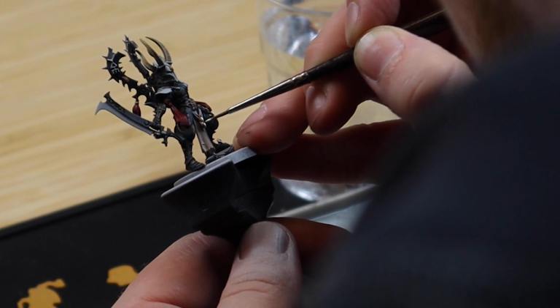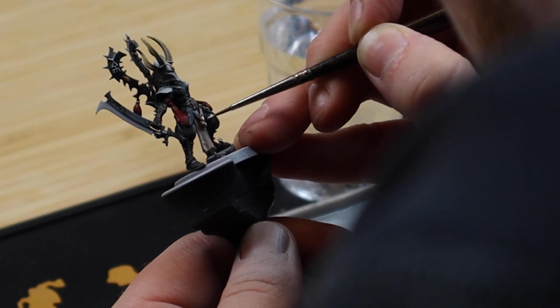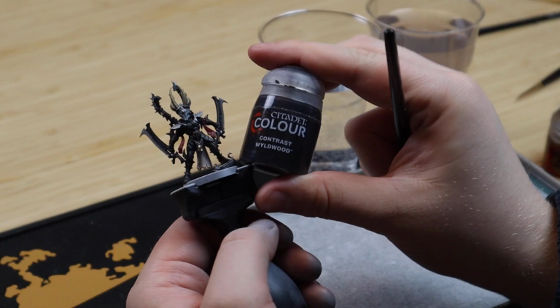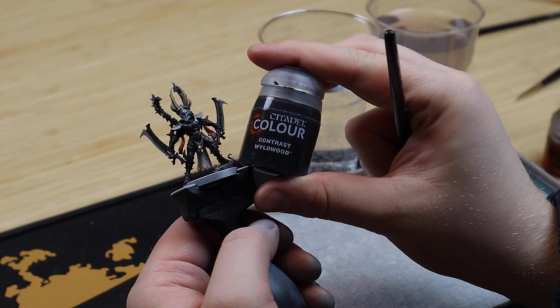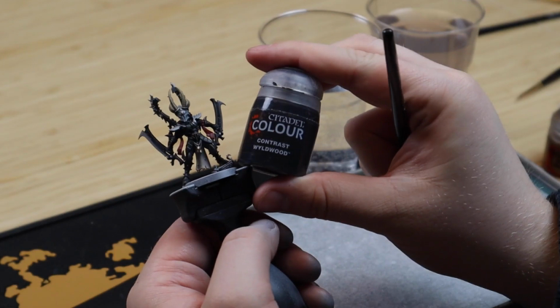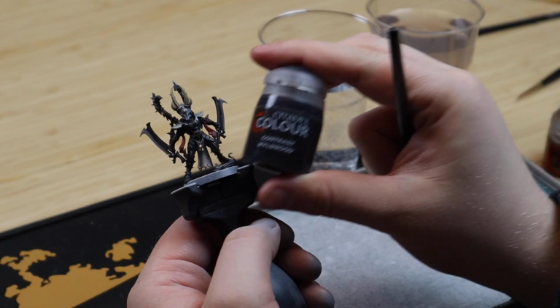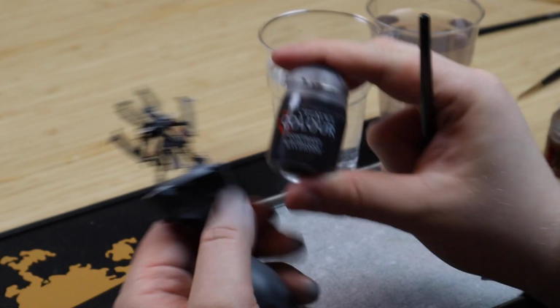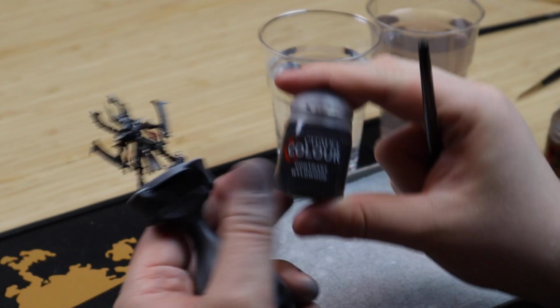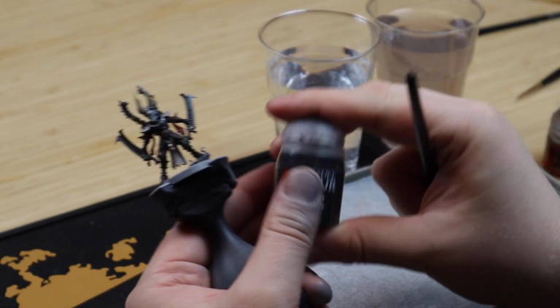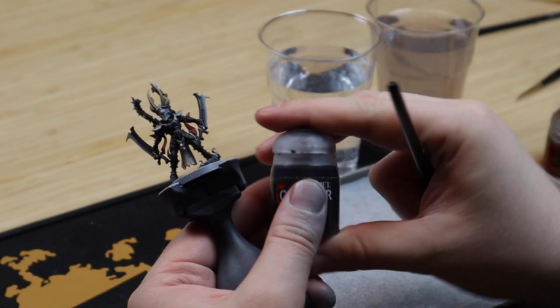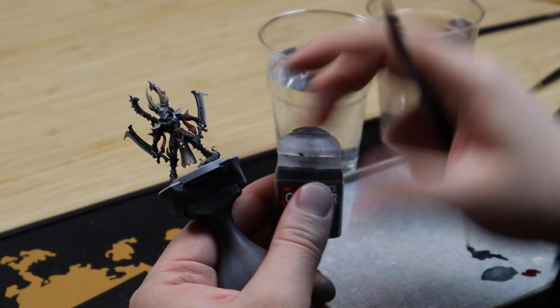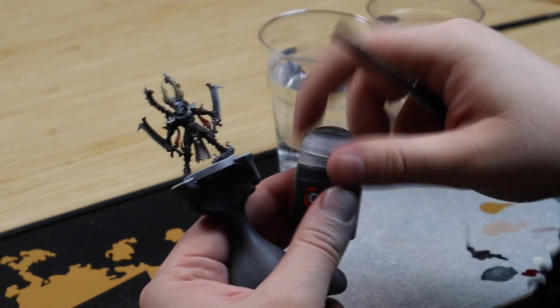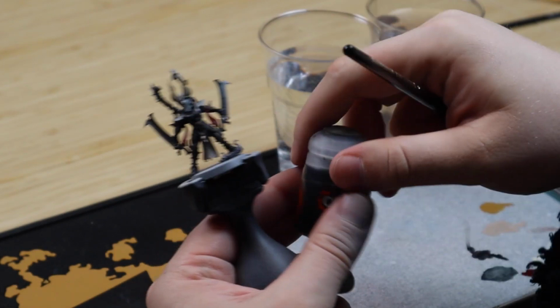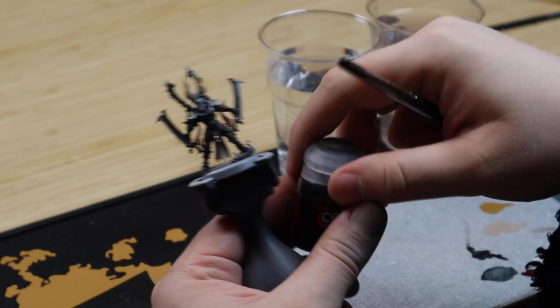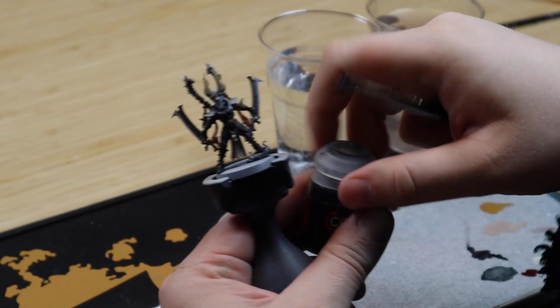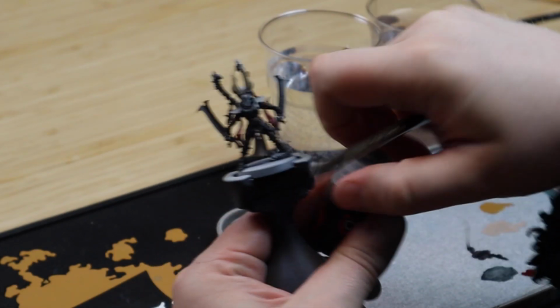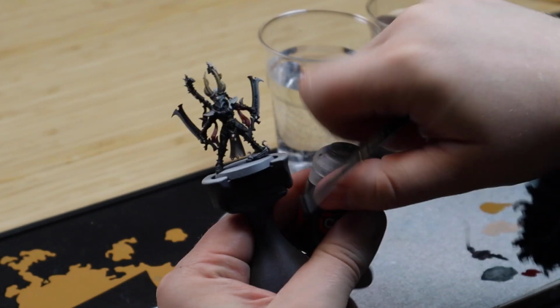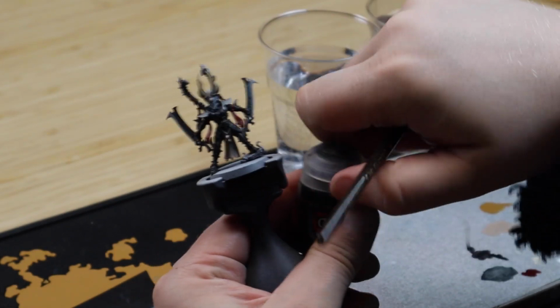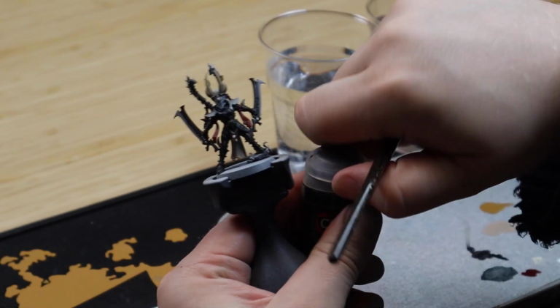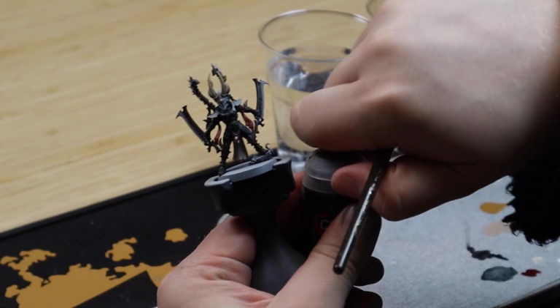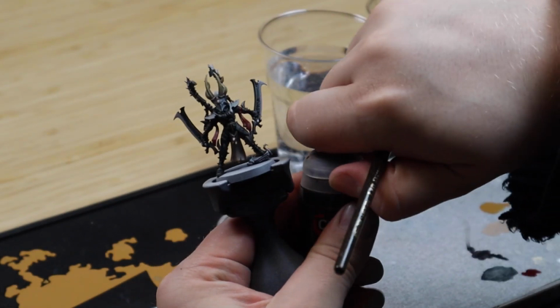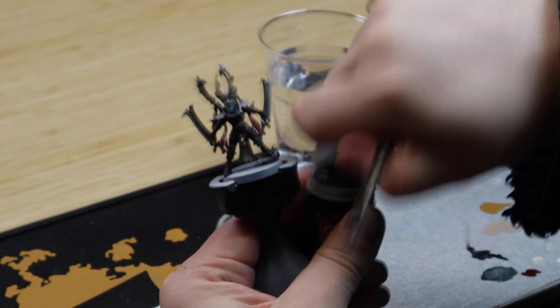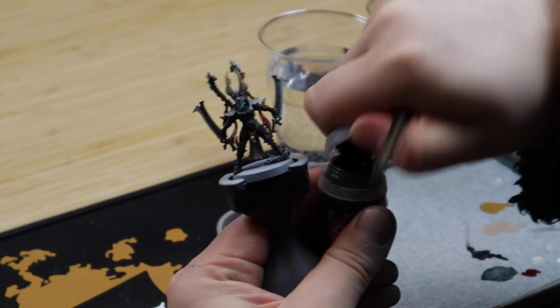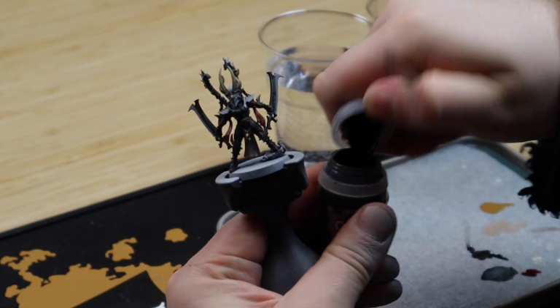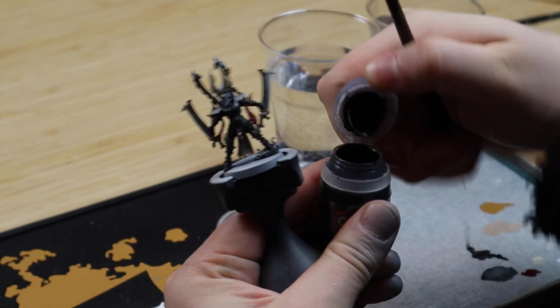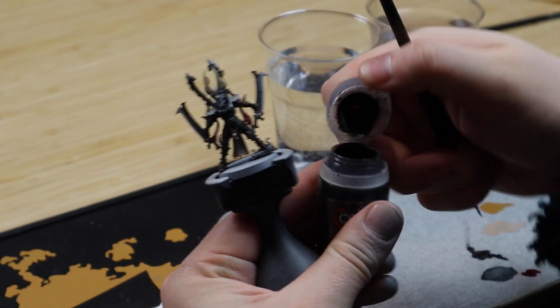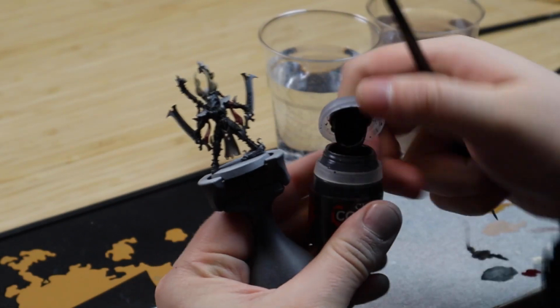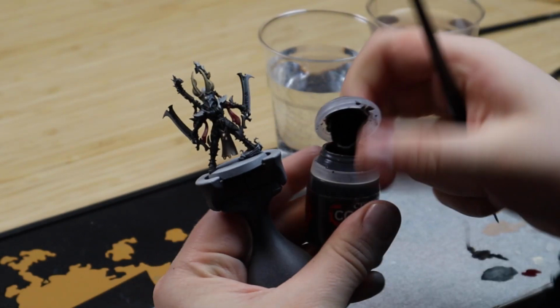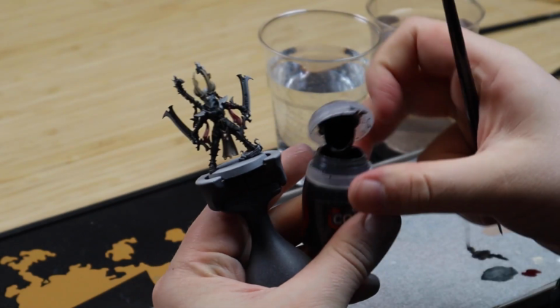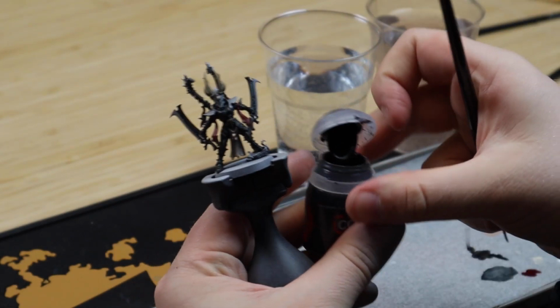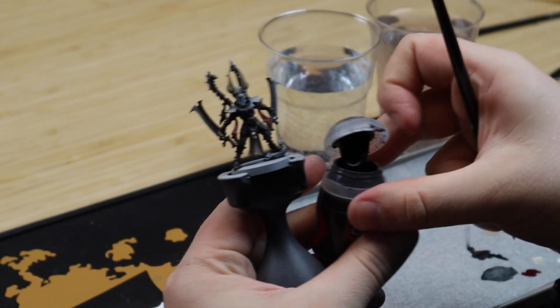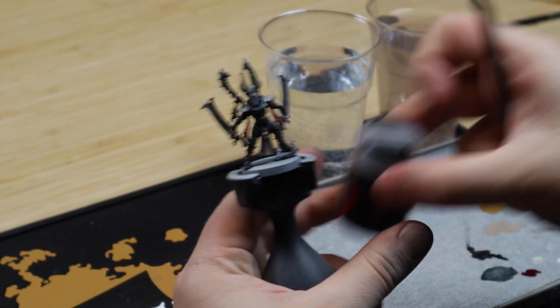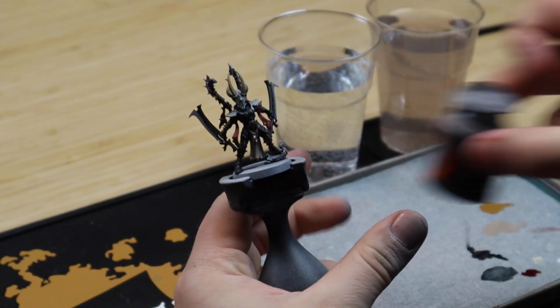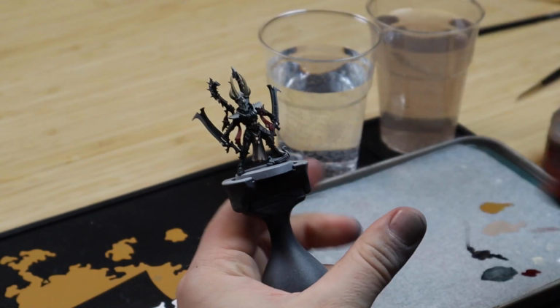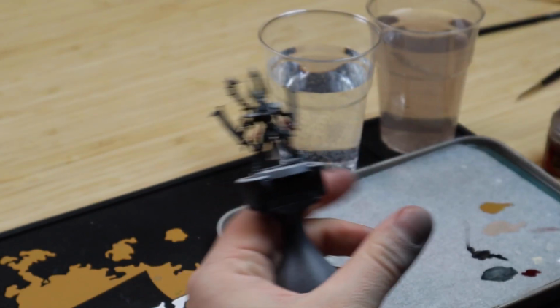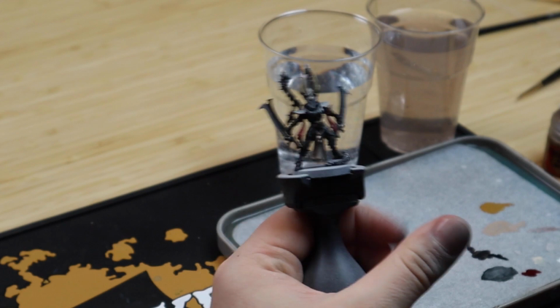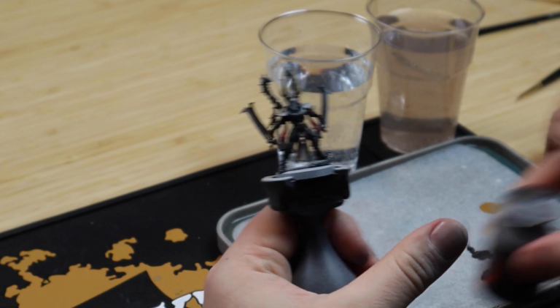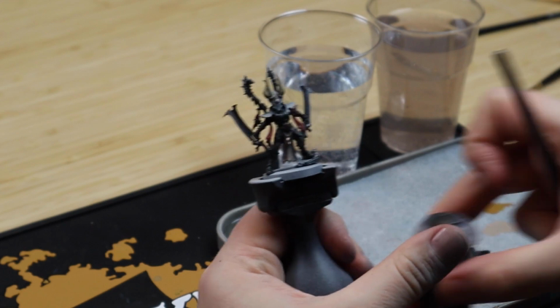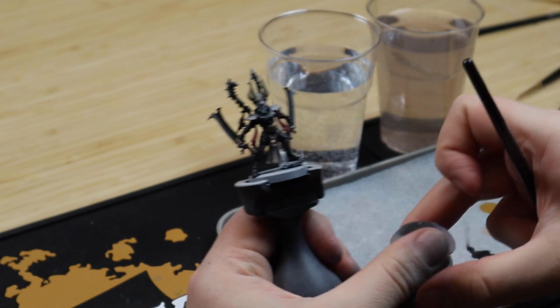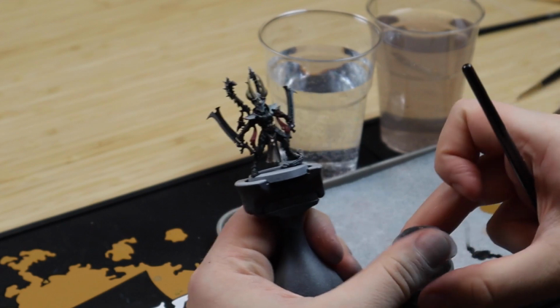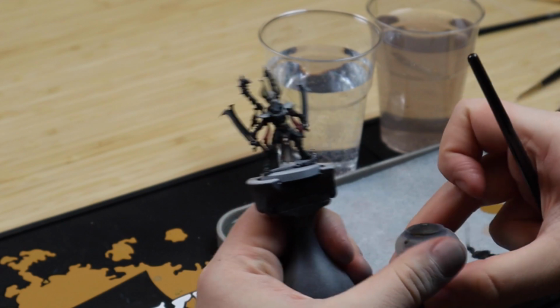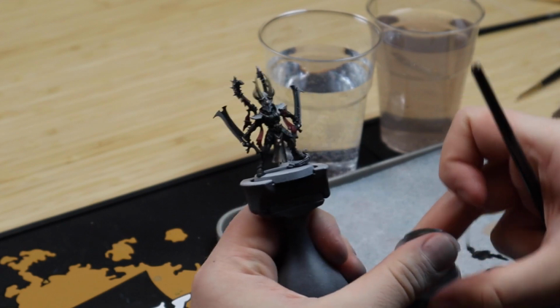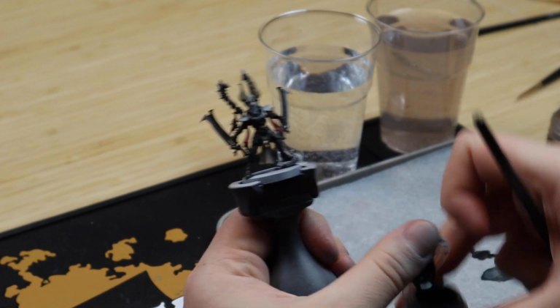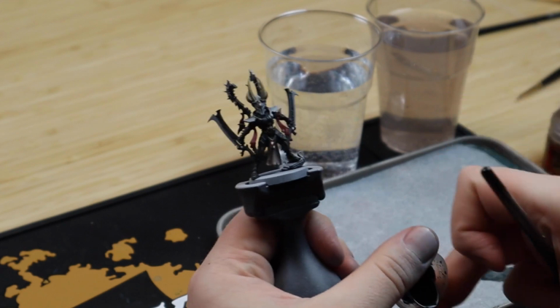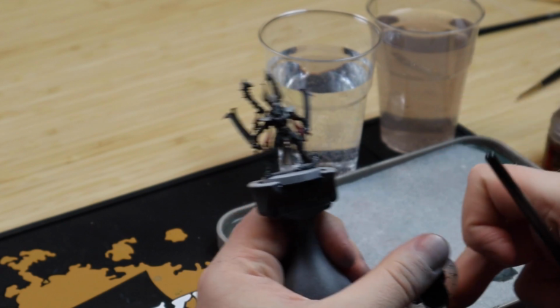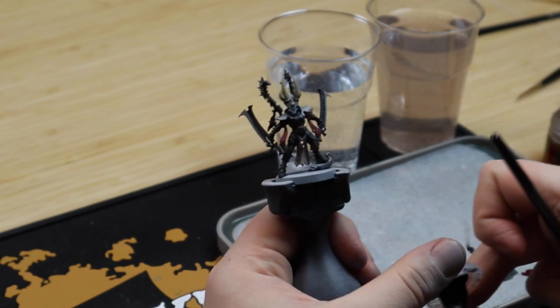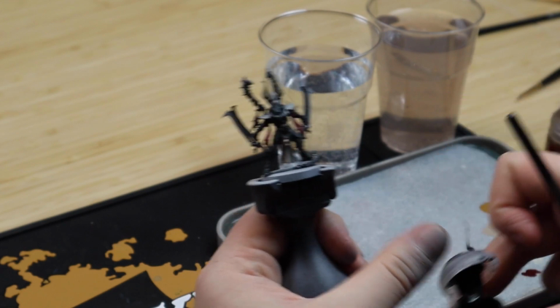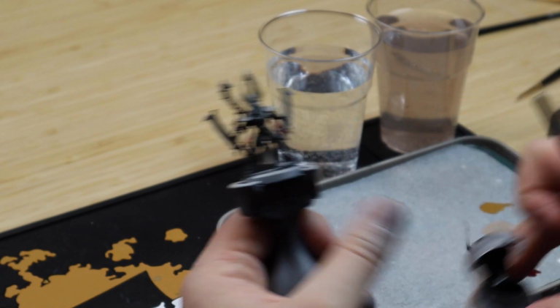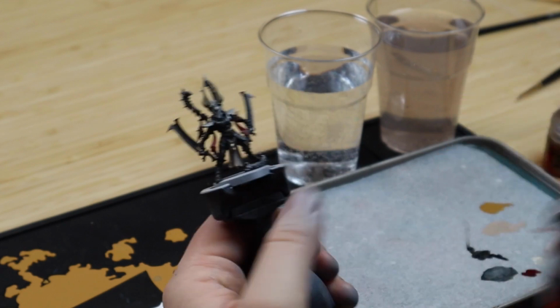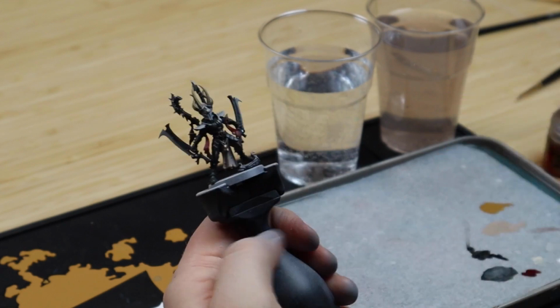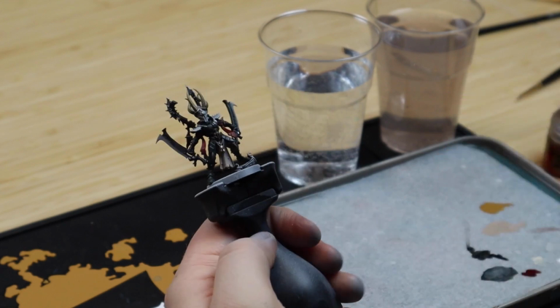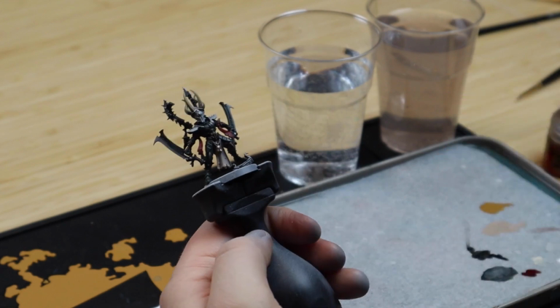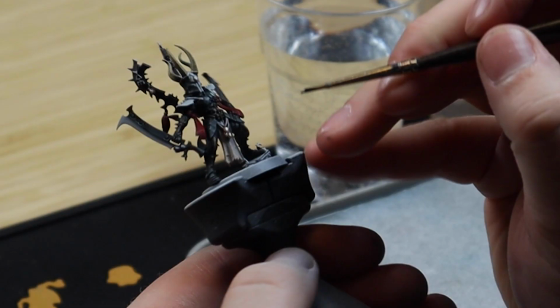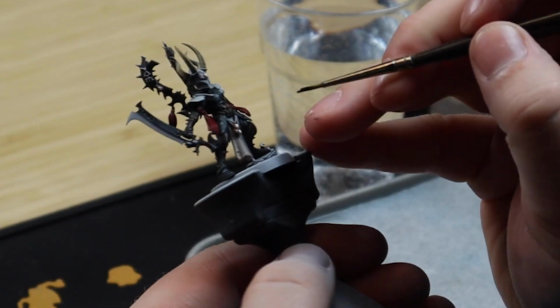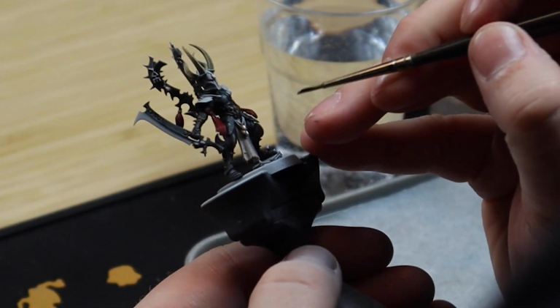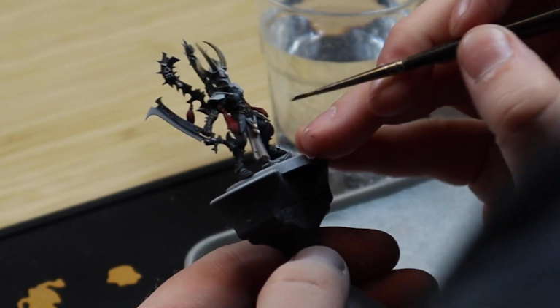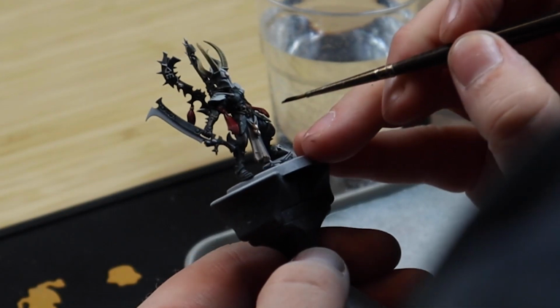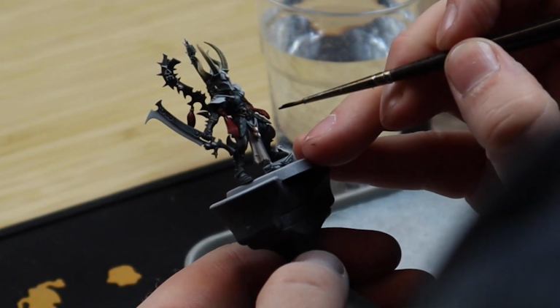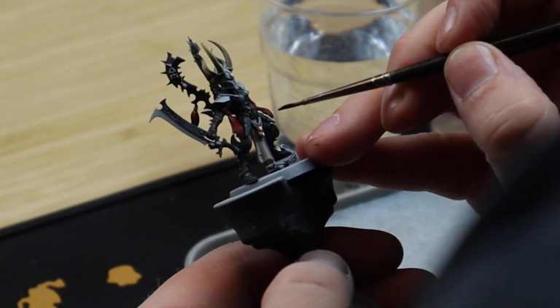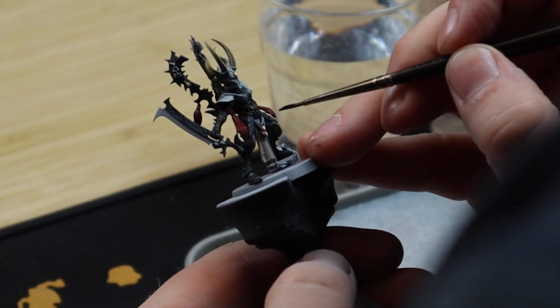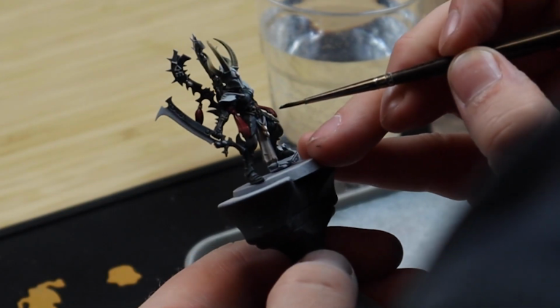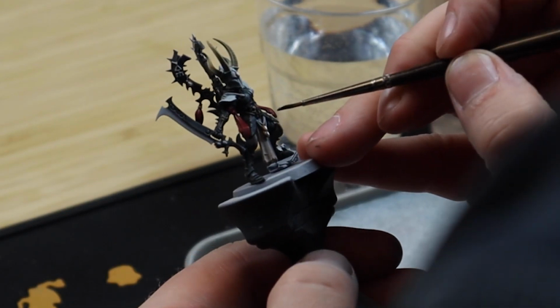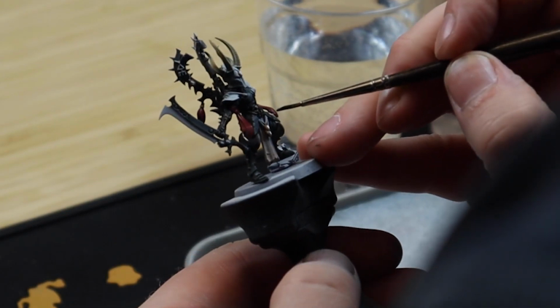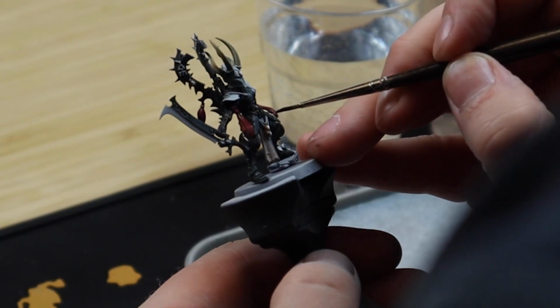We are going to keep it really simple when painting any of the leather straps on this model. Just one layer of Wyldwood and we are done.